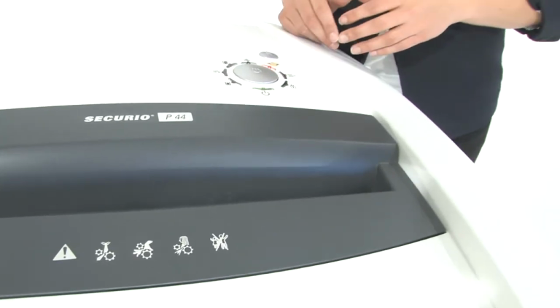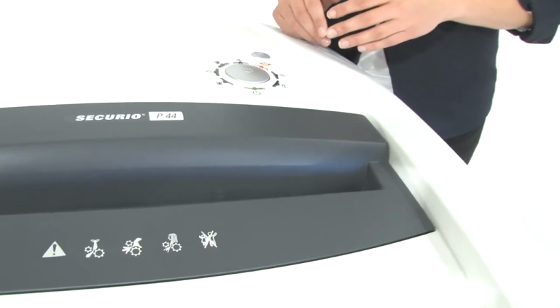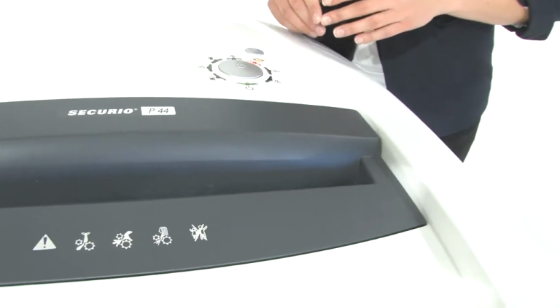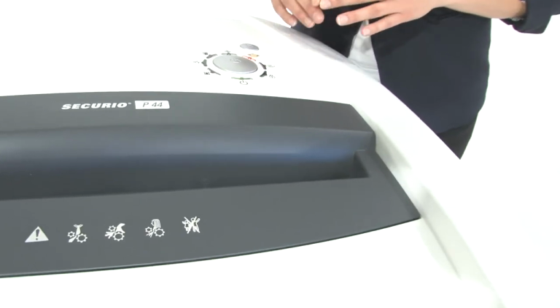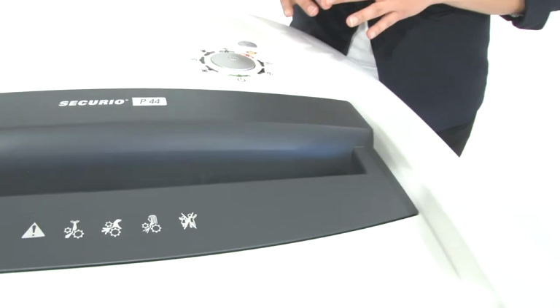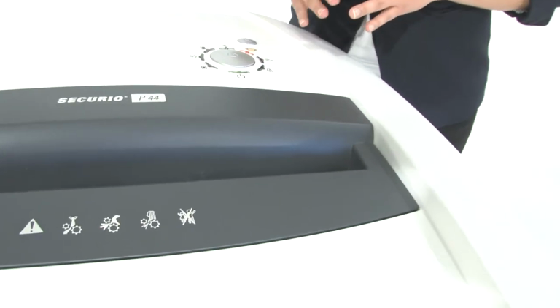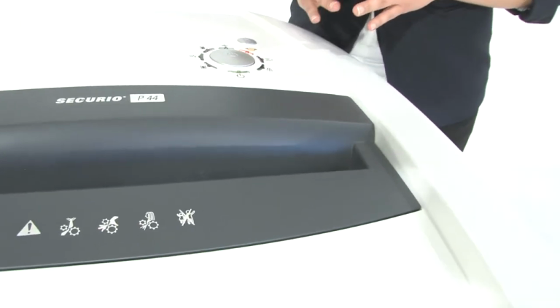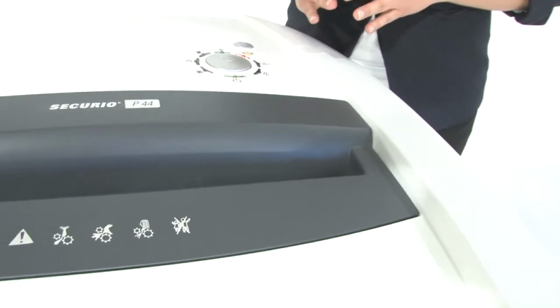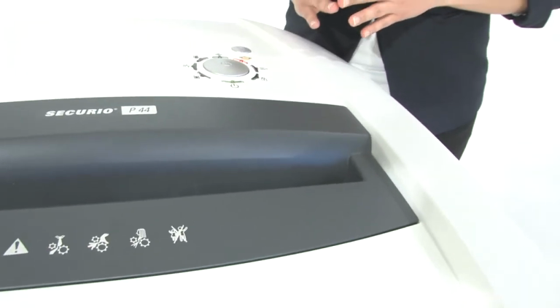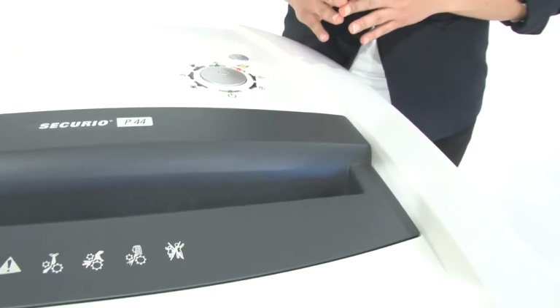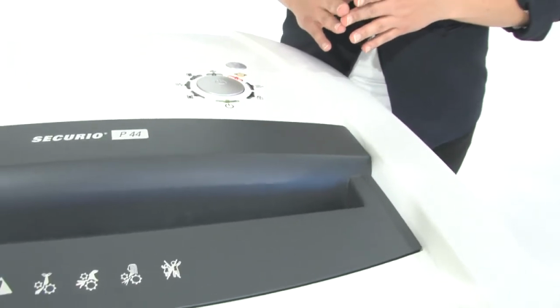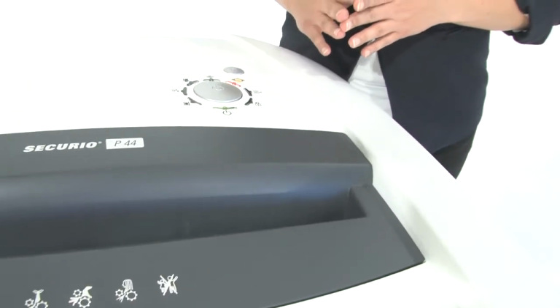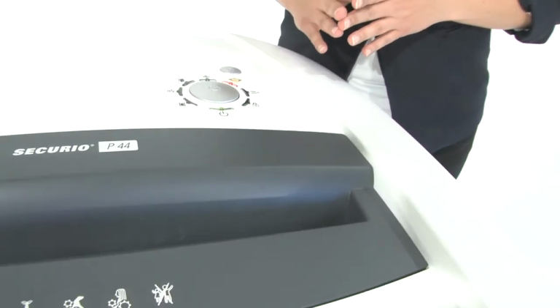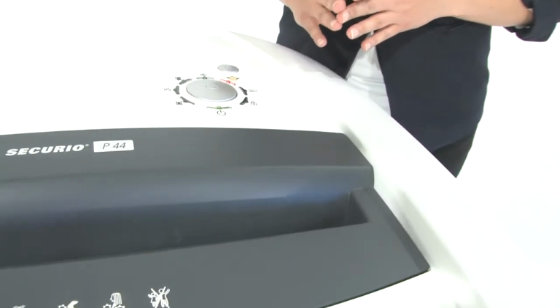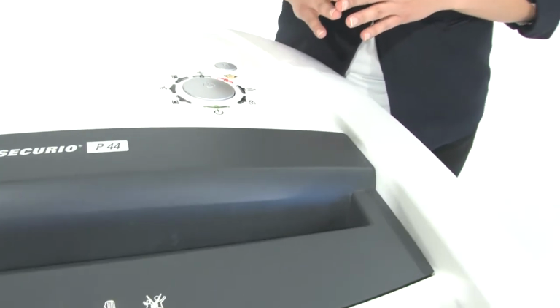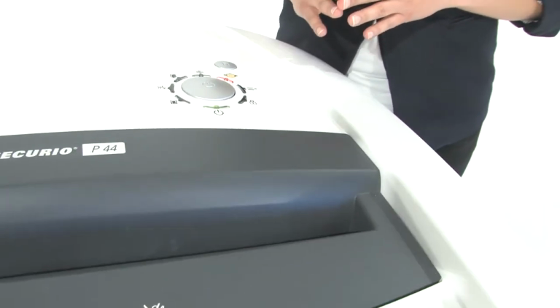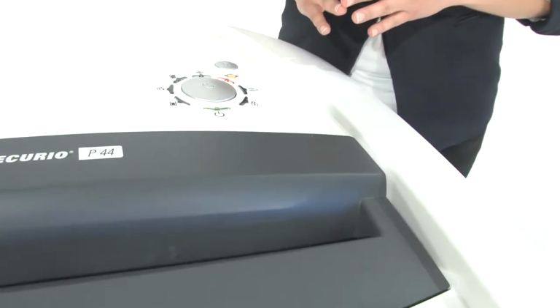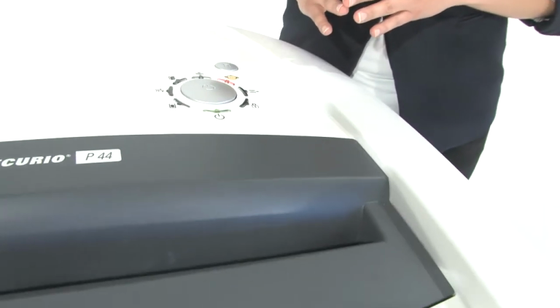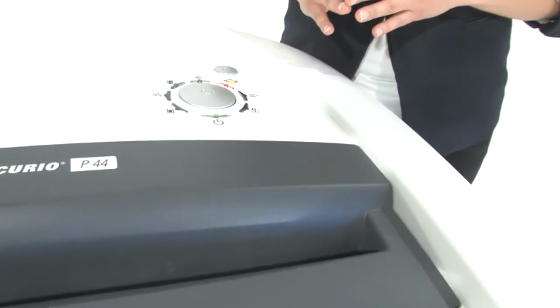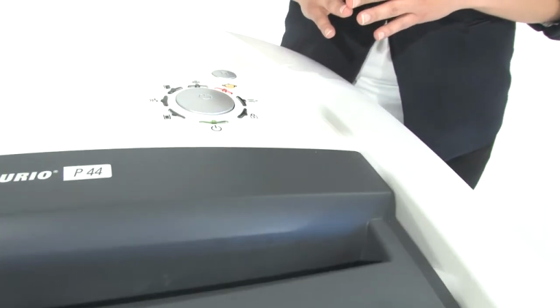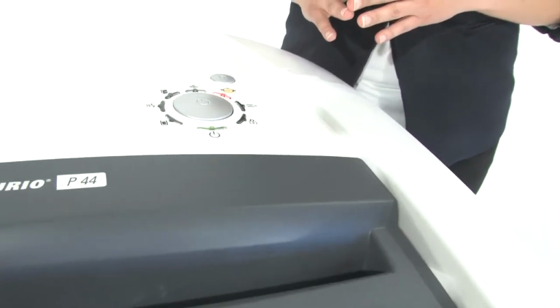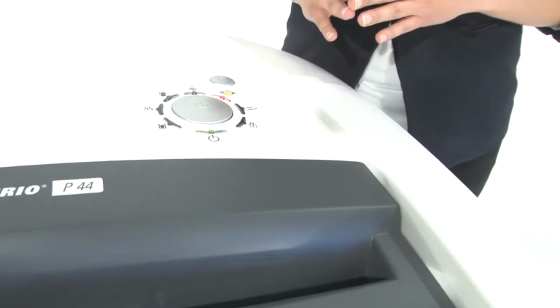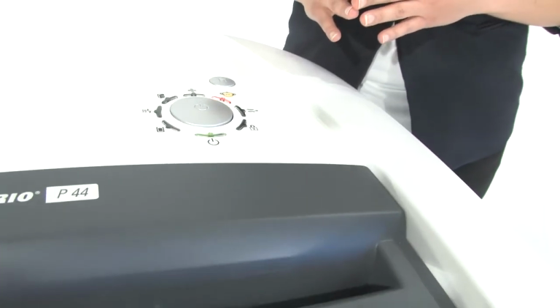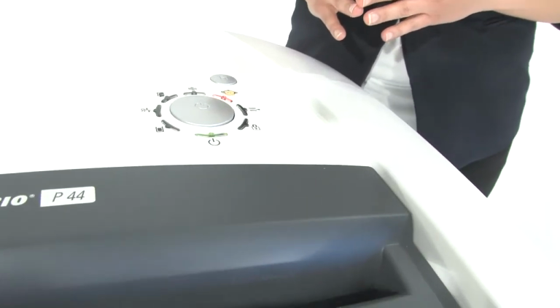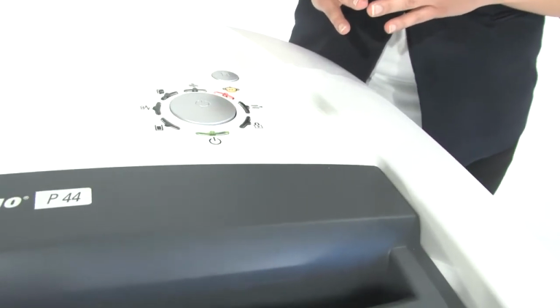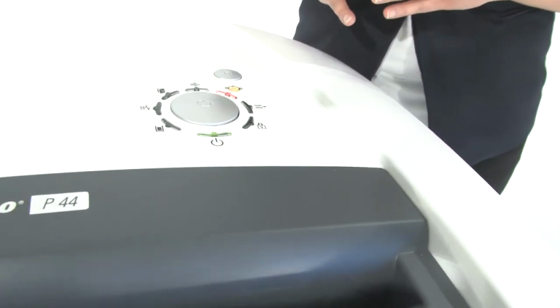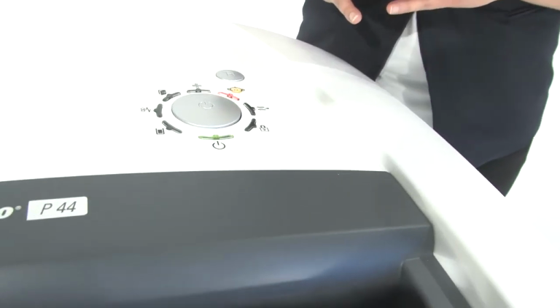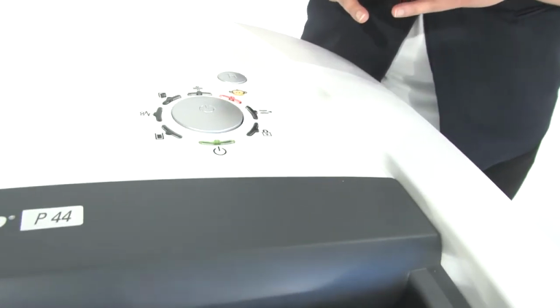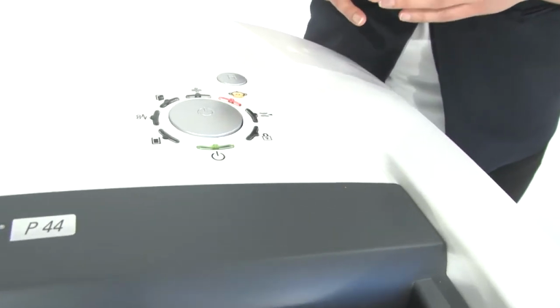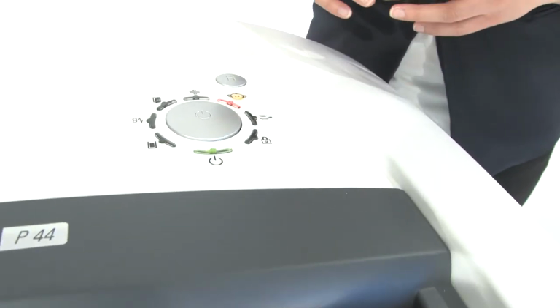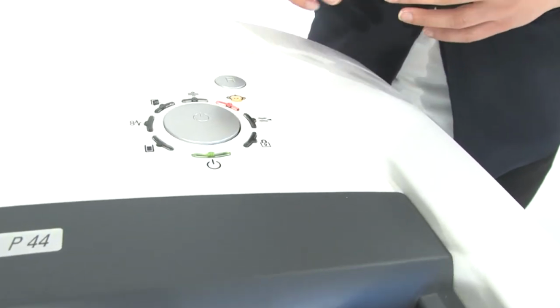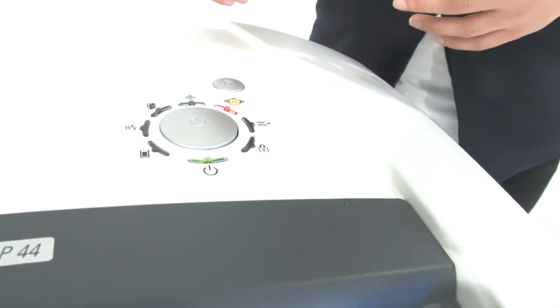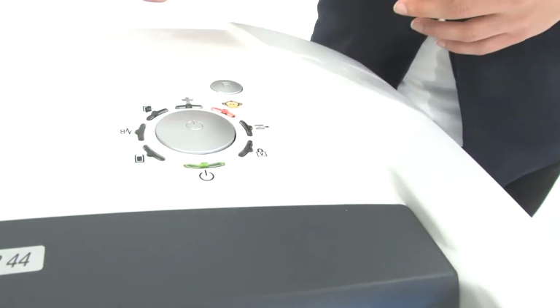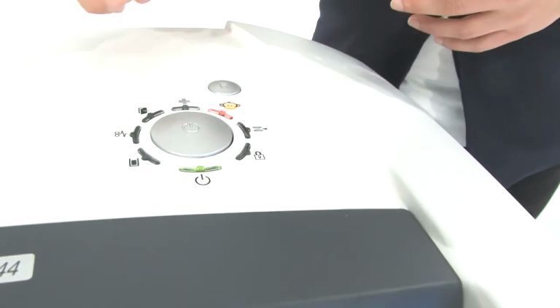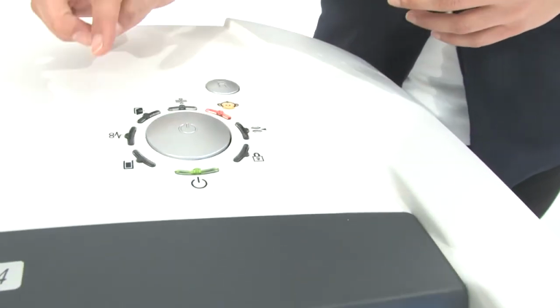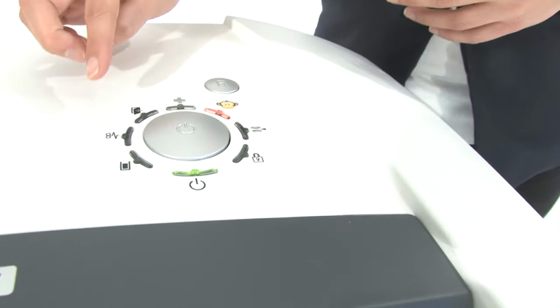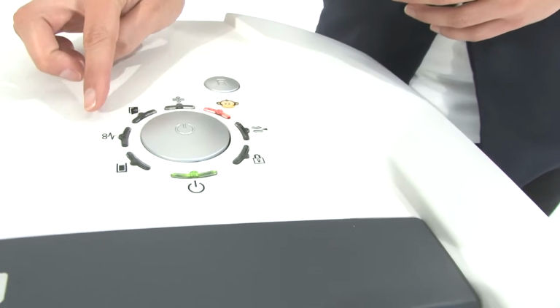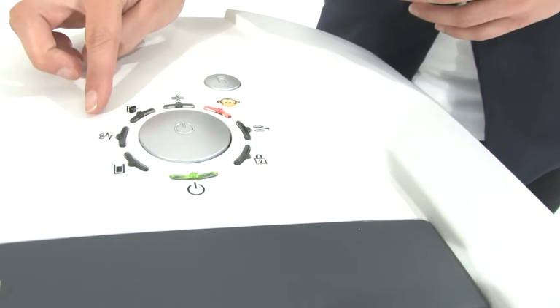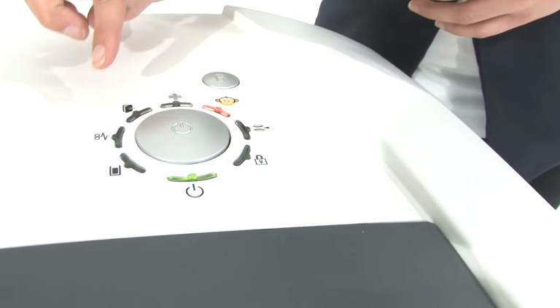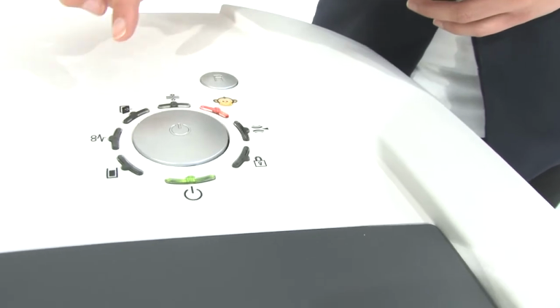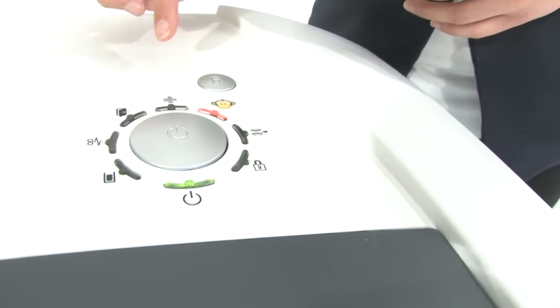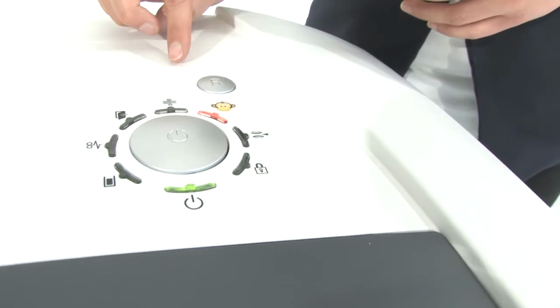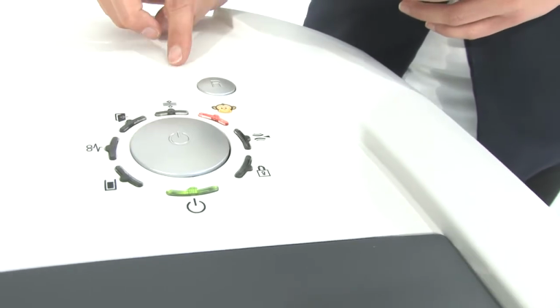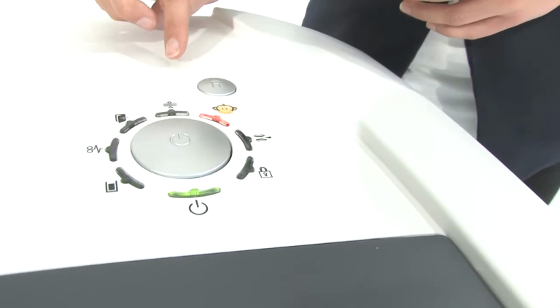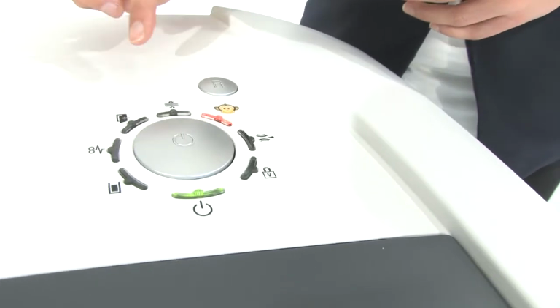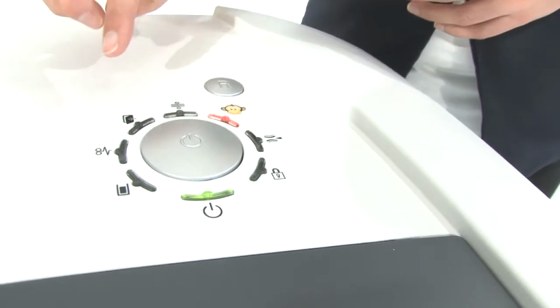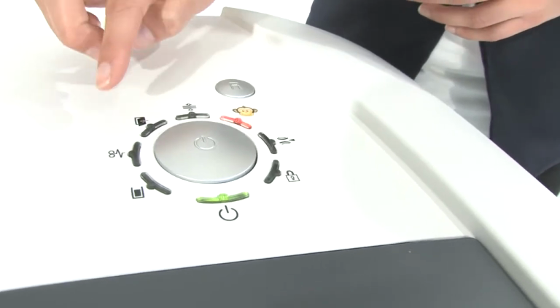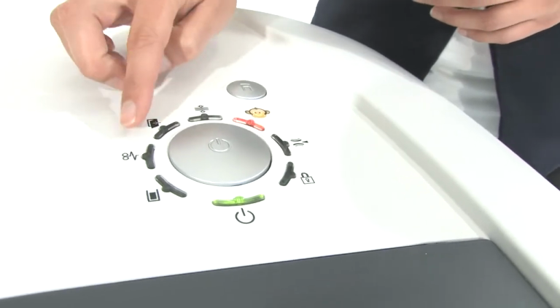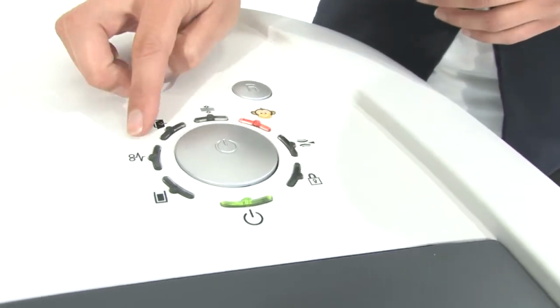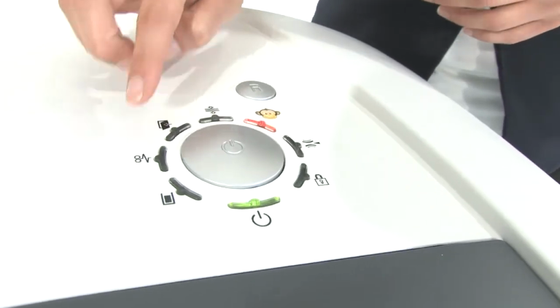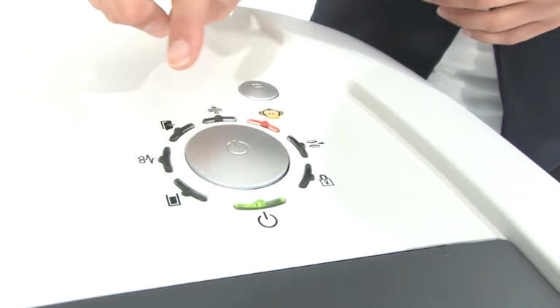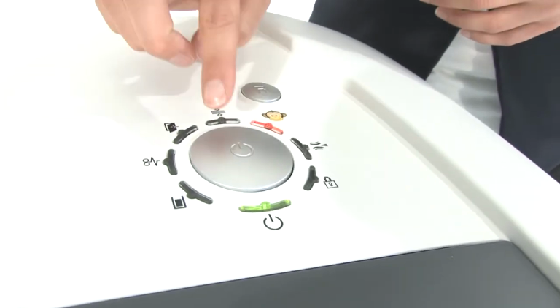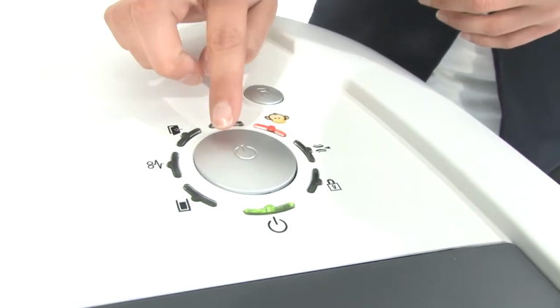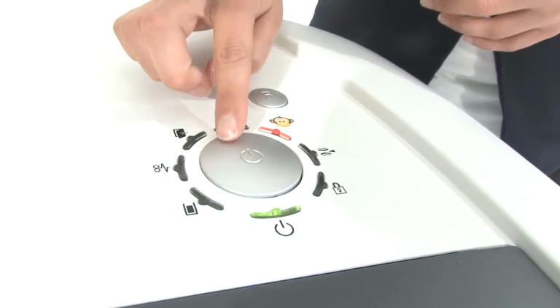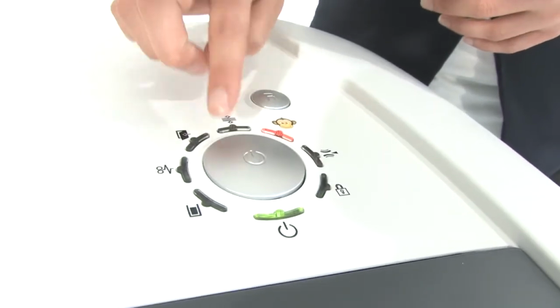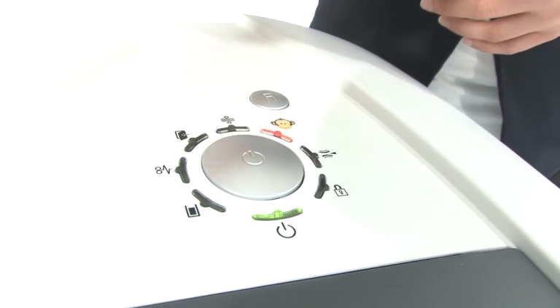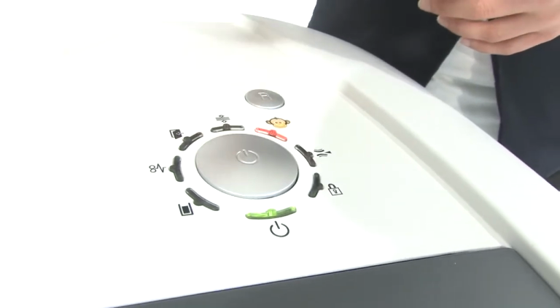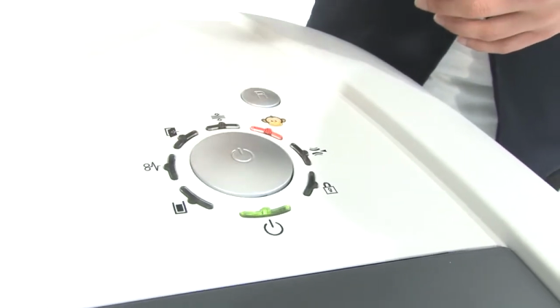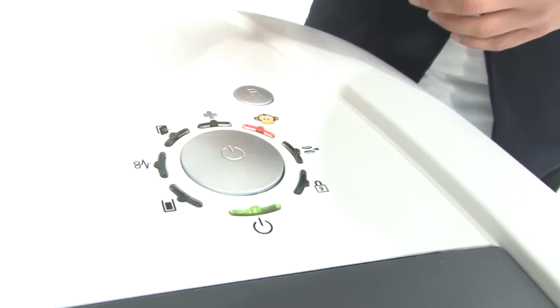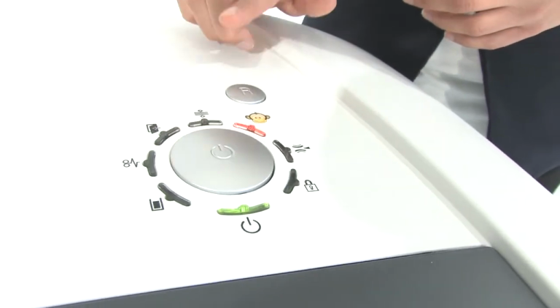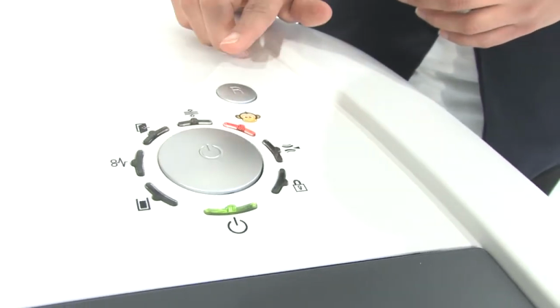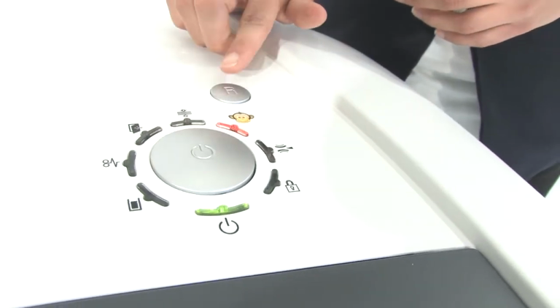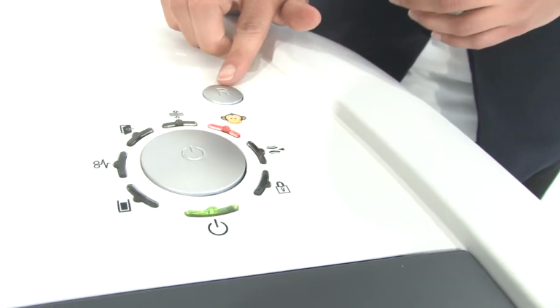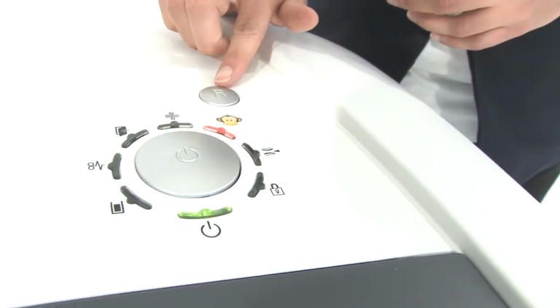It's also energy smart. That means zero energy consumption in standby mode, and look how easy it is to use — just two buttons: on and off, and reverse.